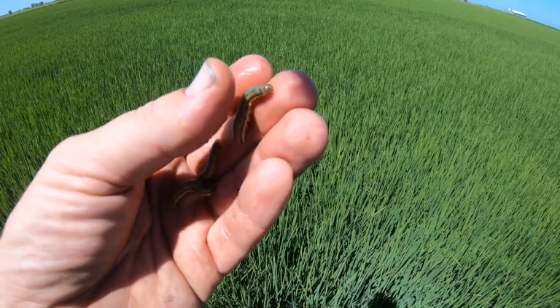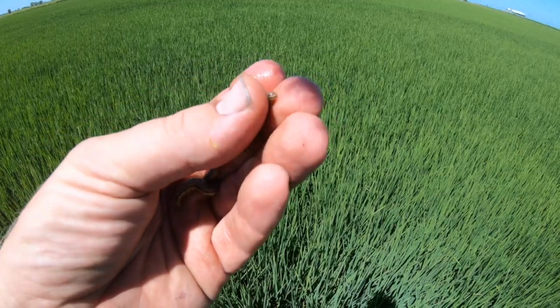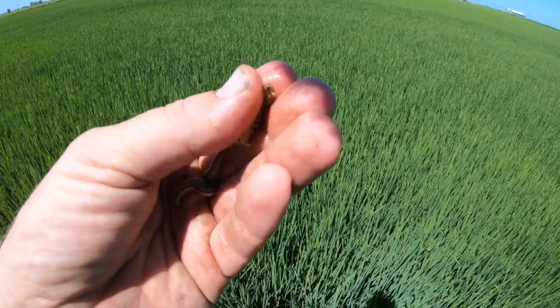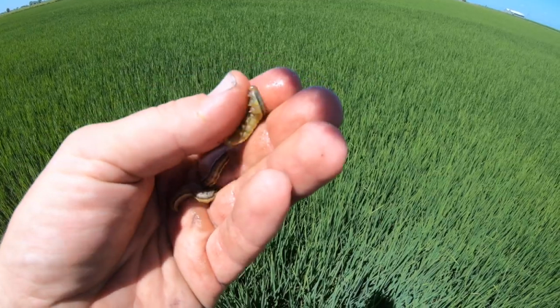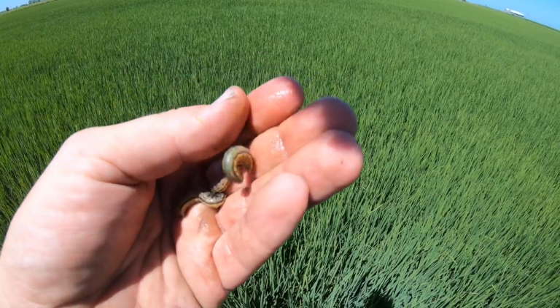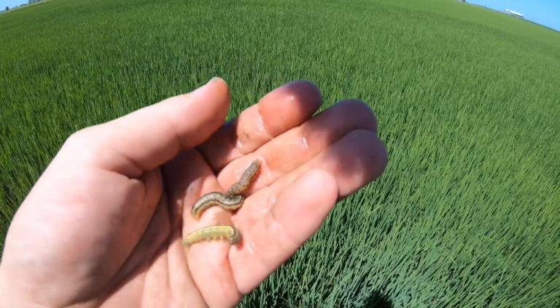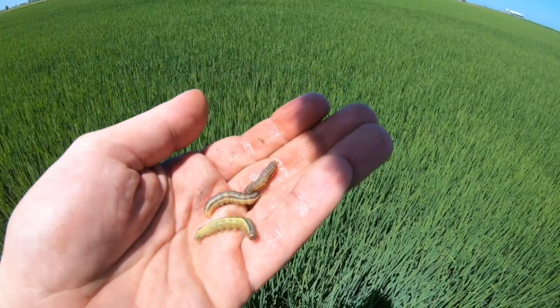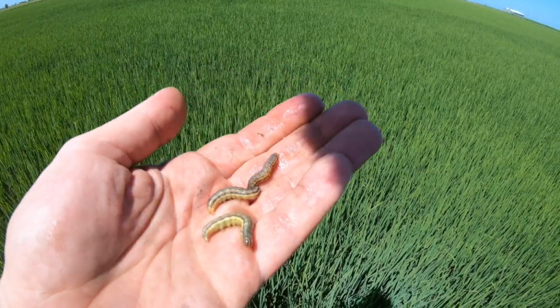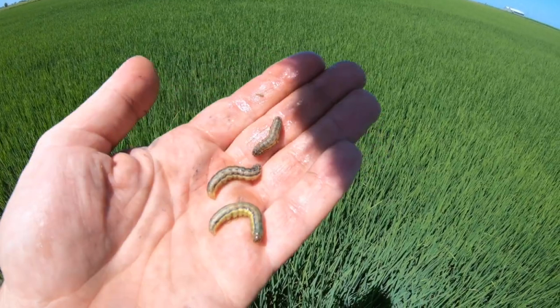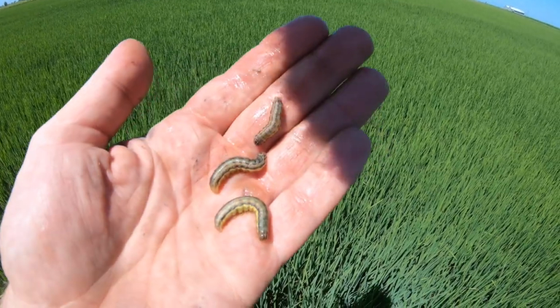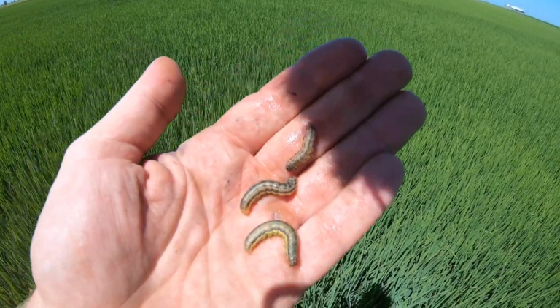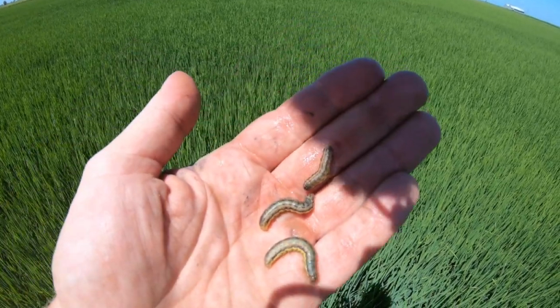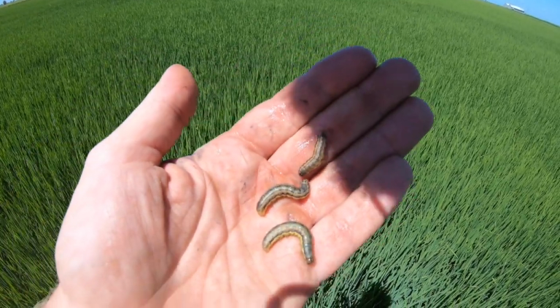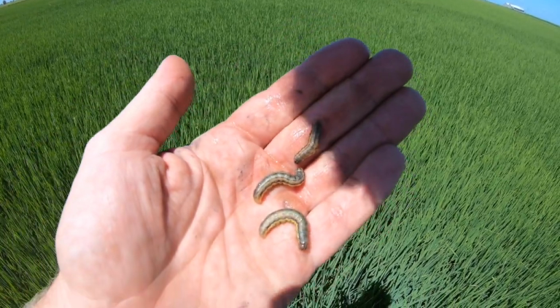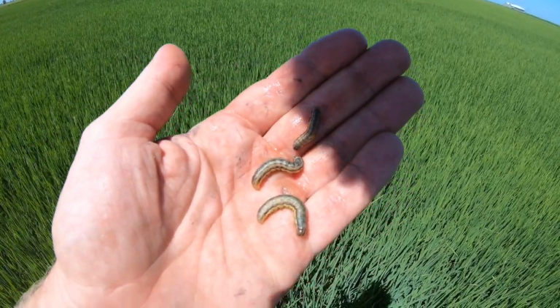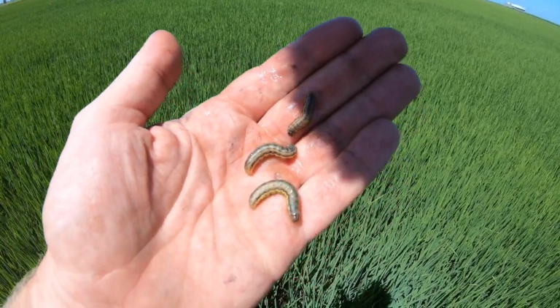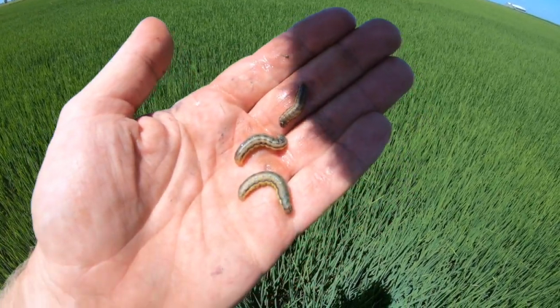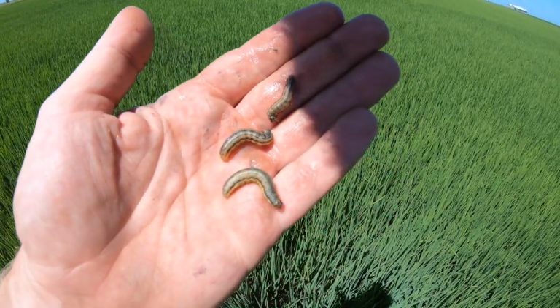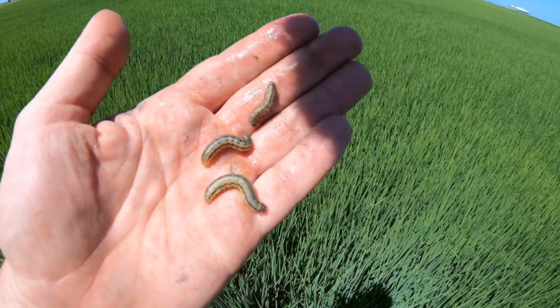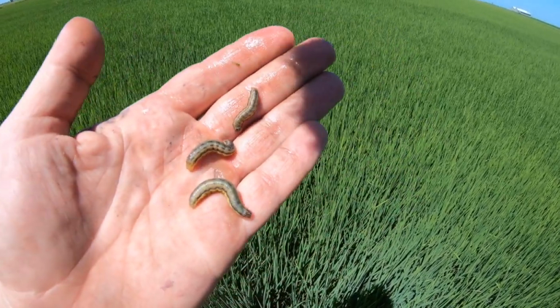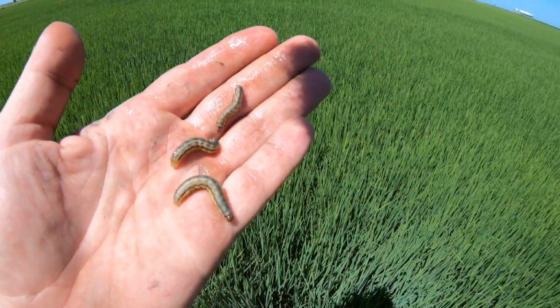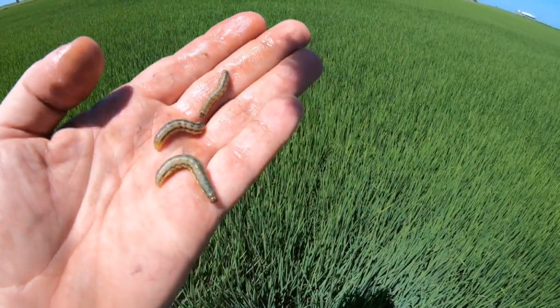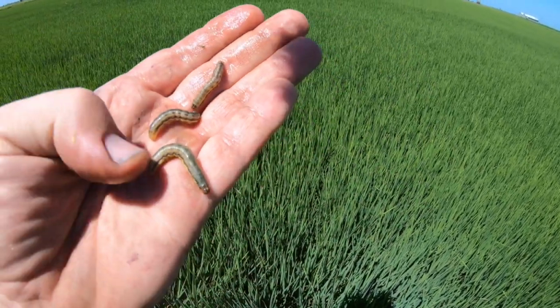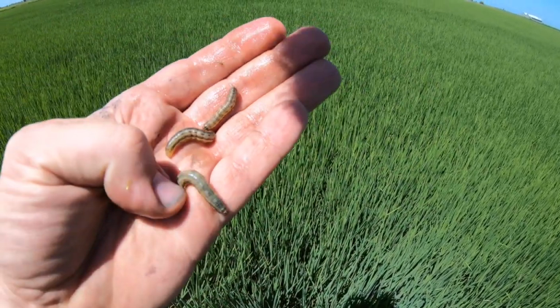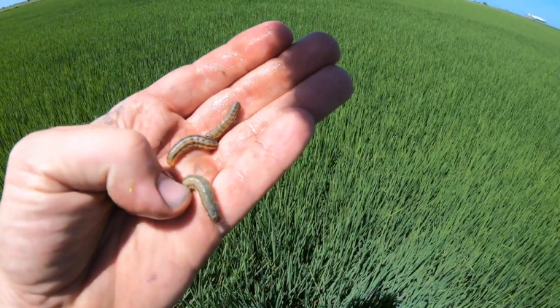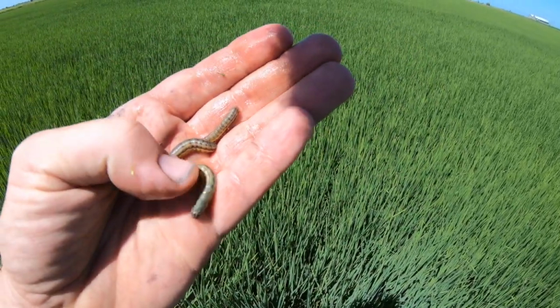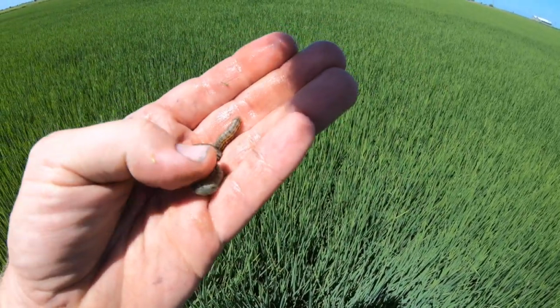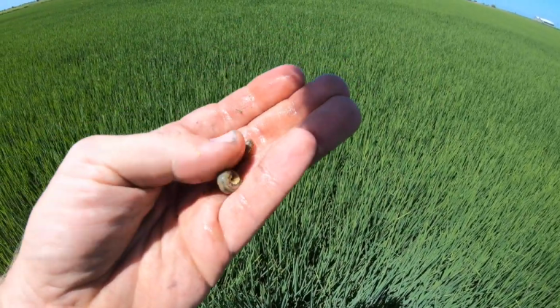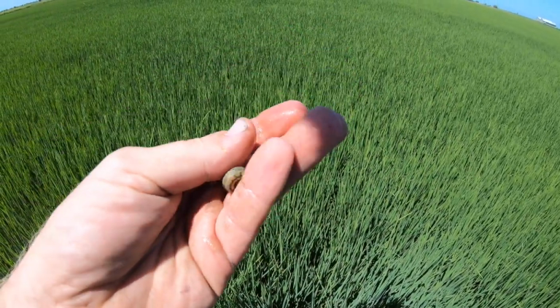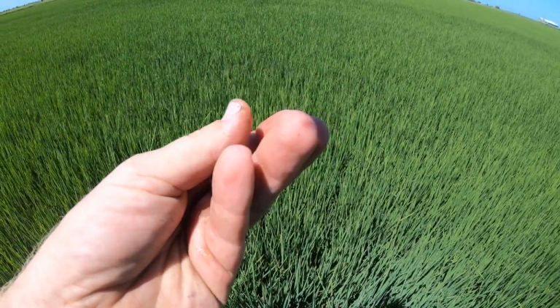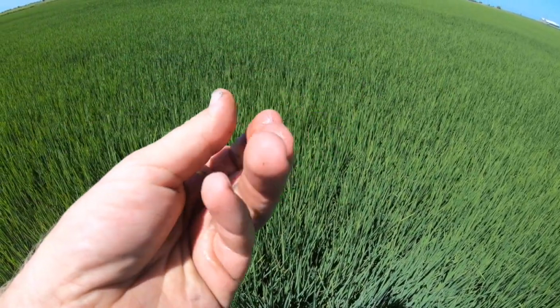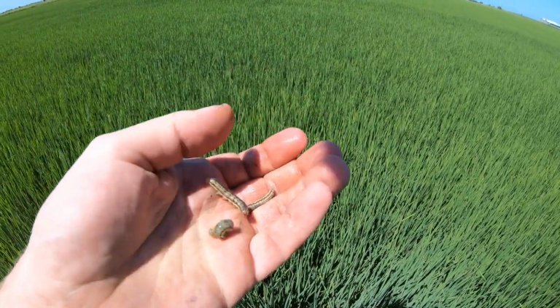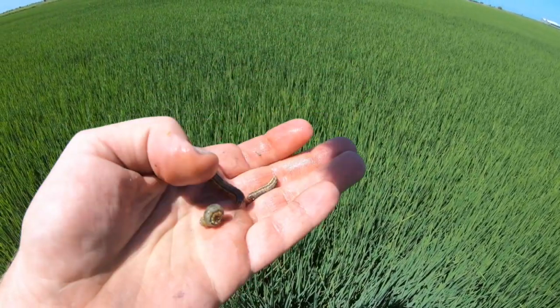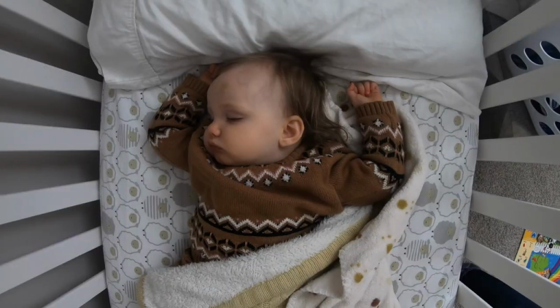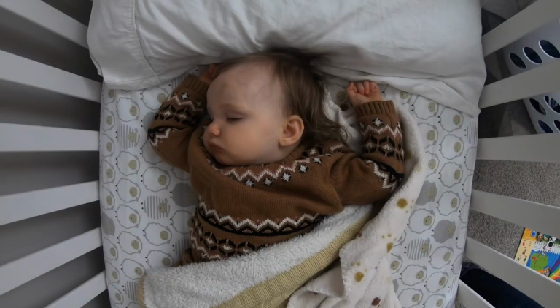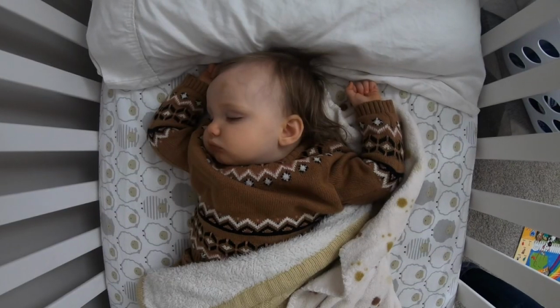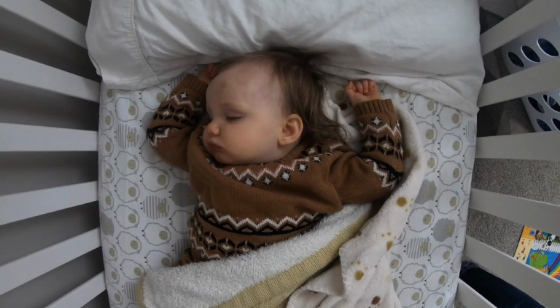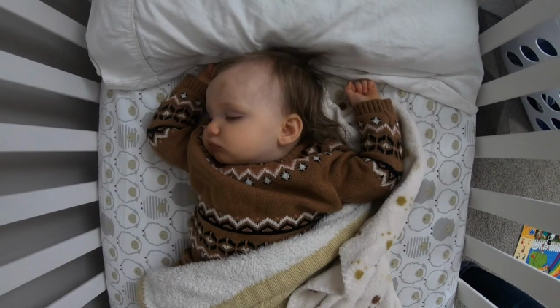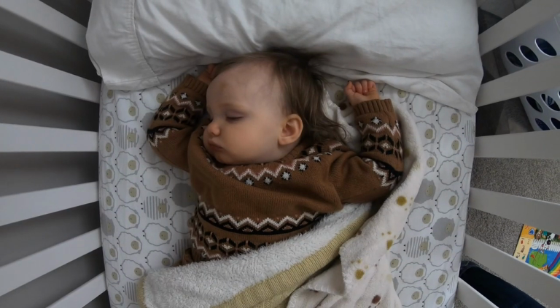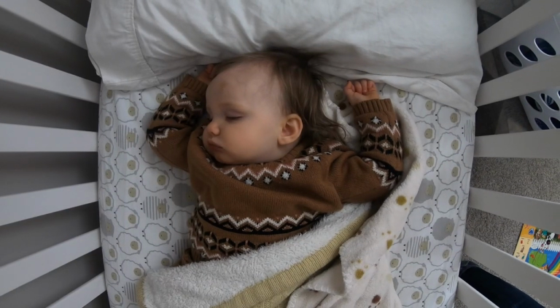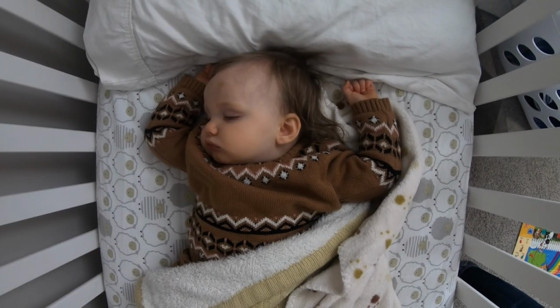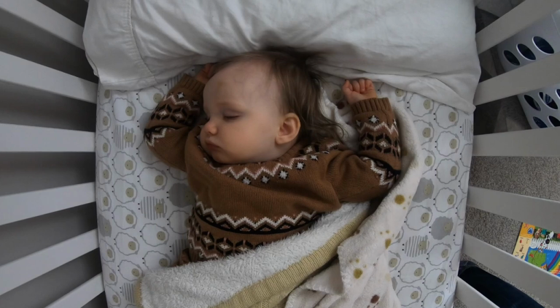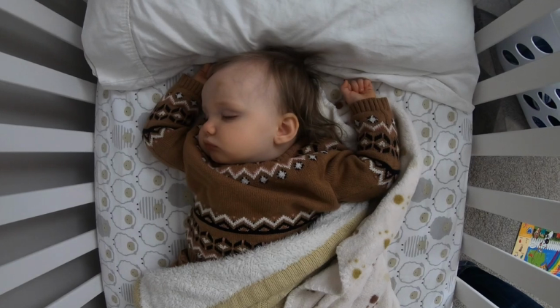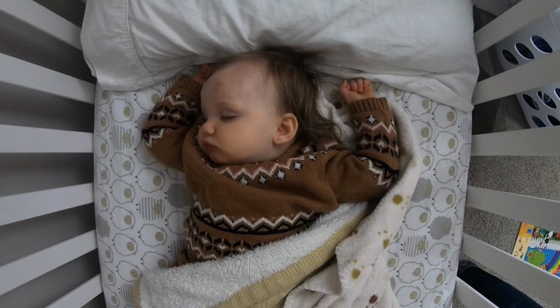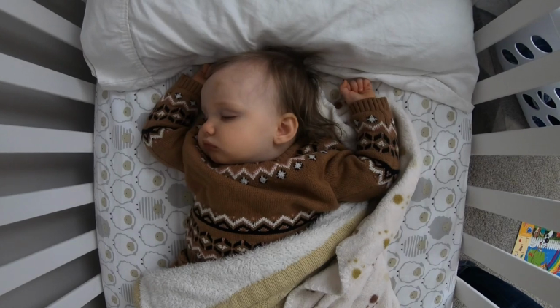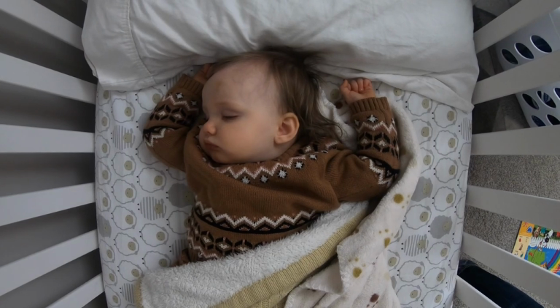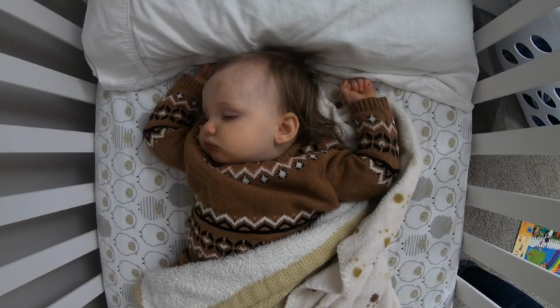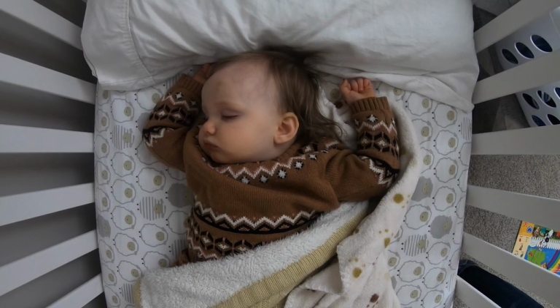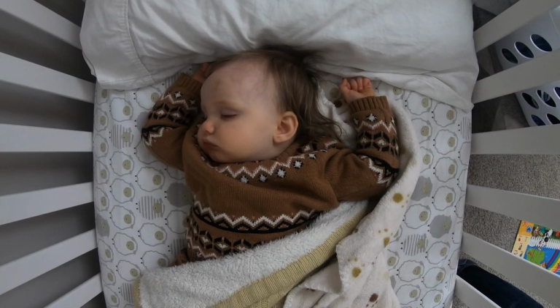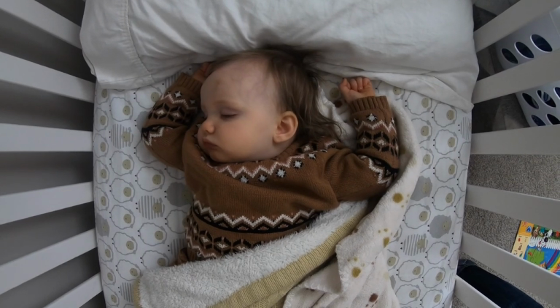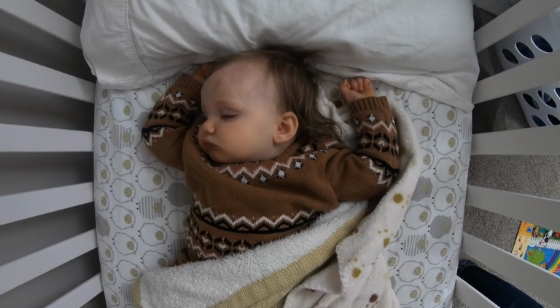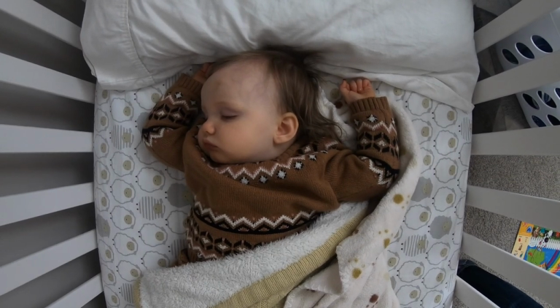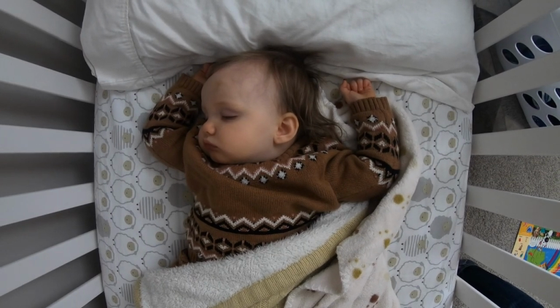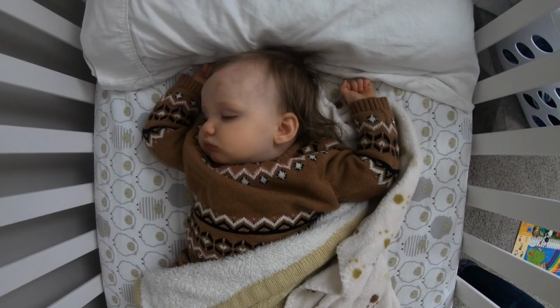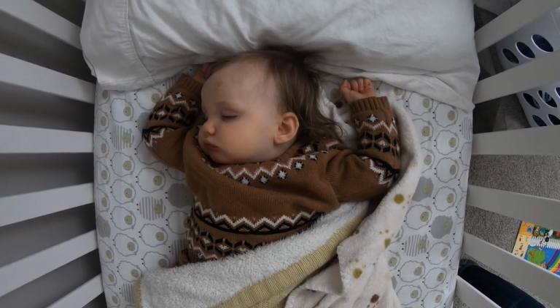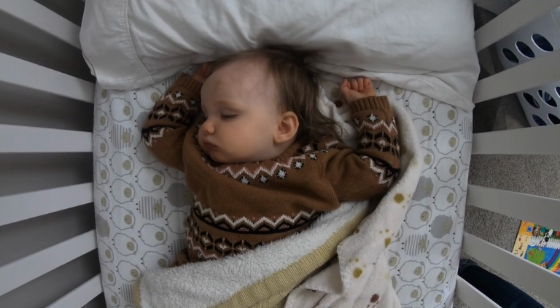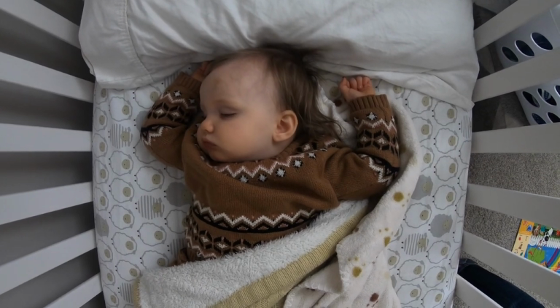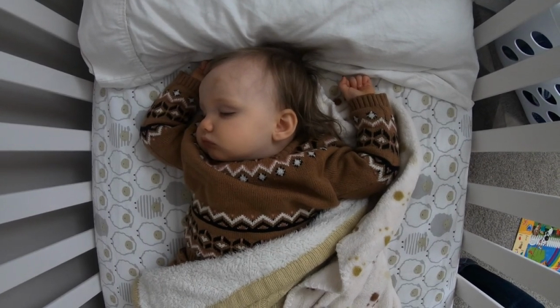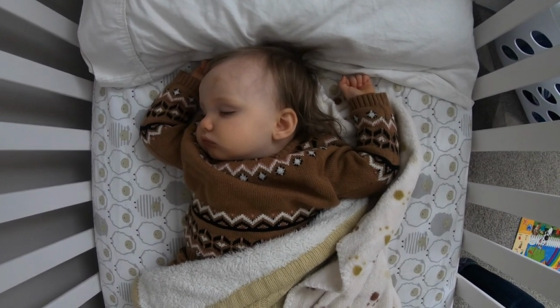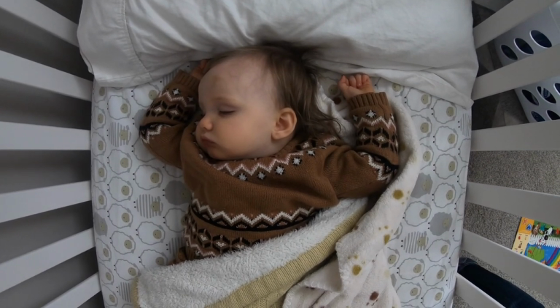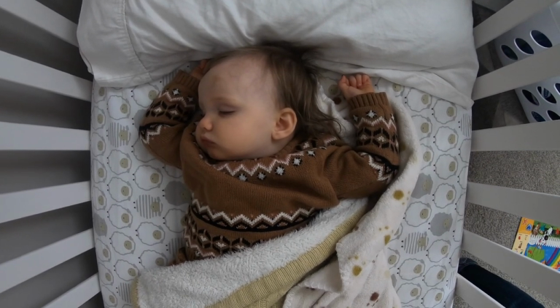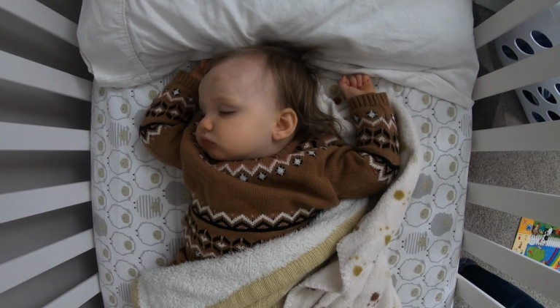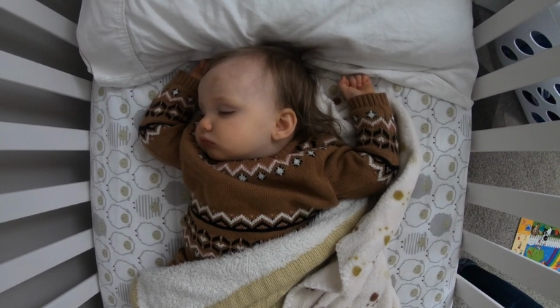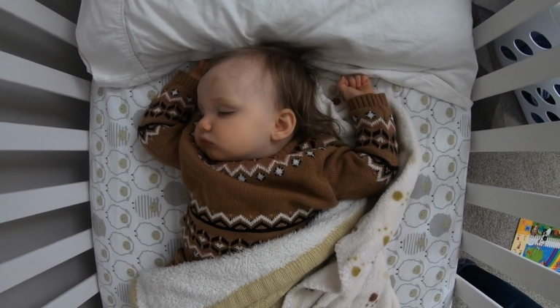While these little critters are making a mess out in our rice fields, this little critter is making a mess around the house.